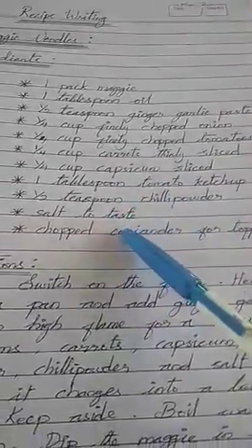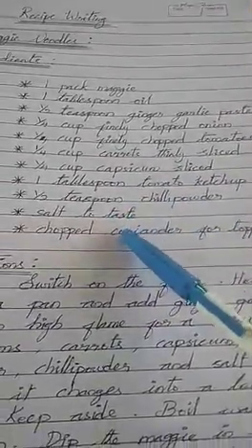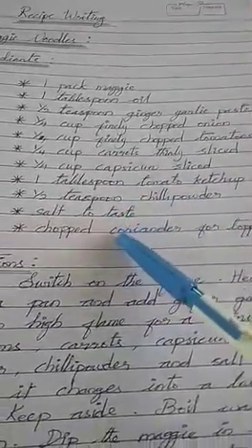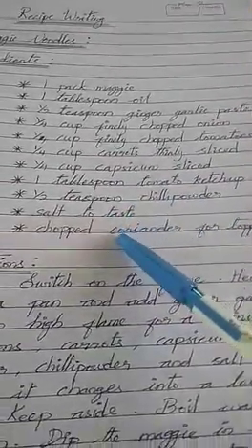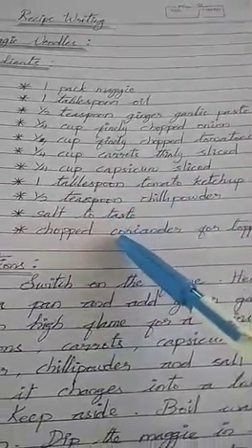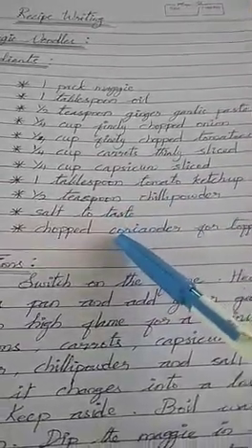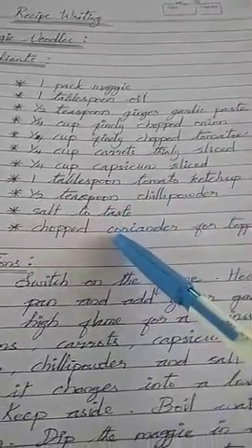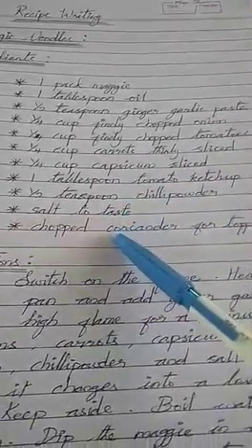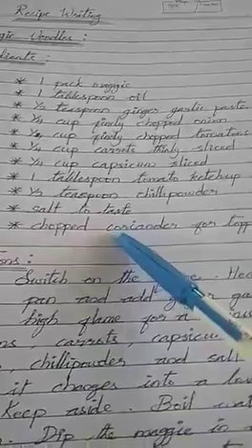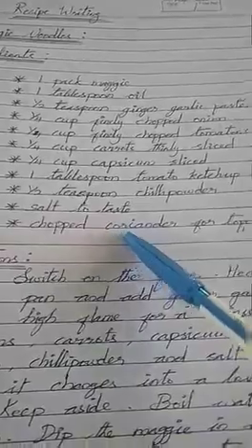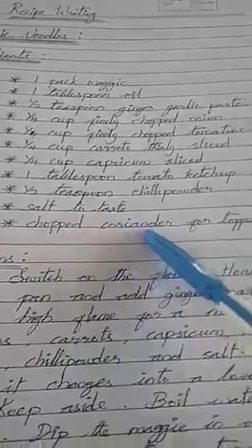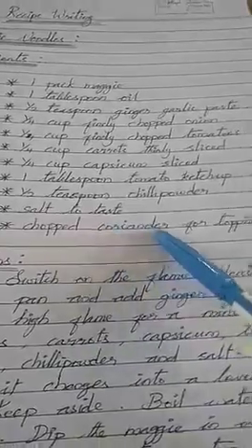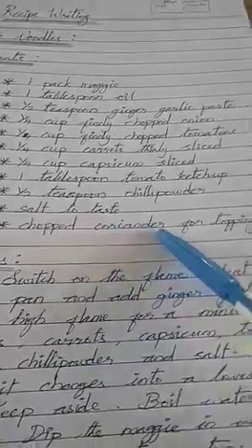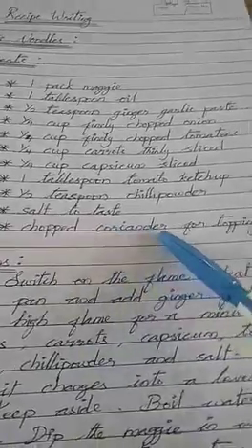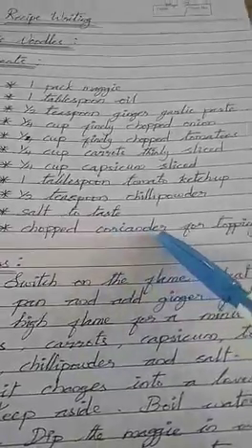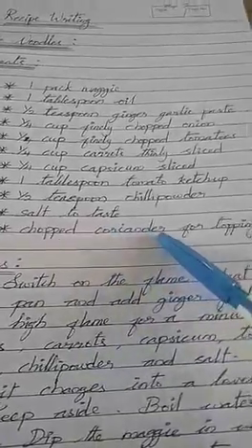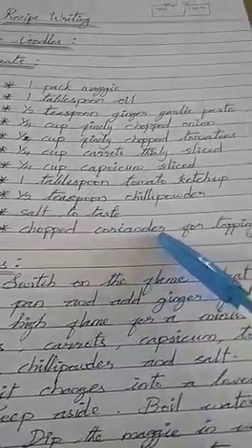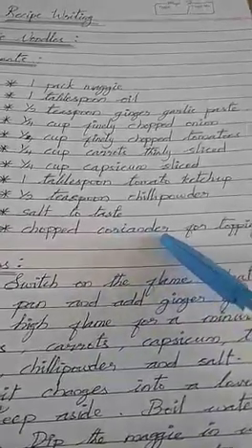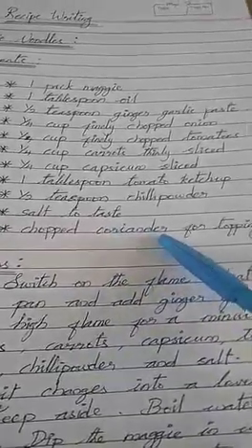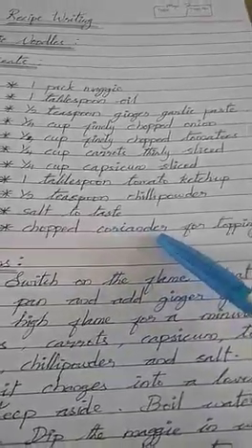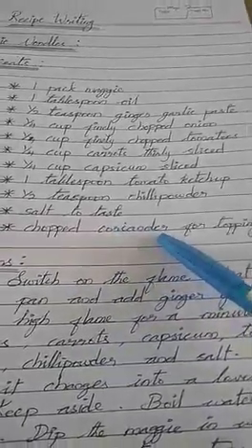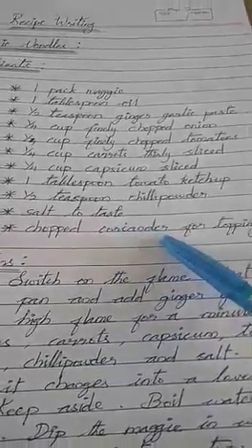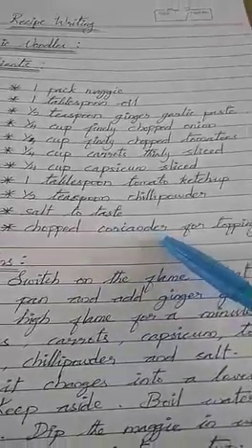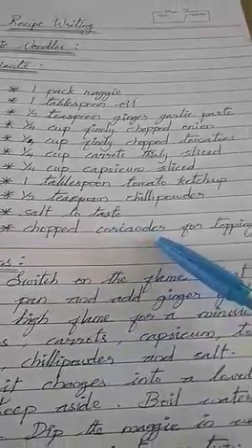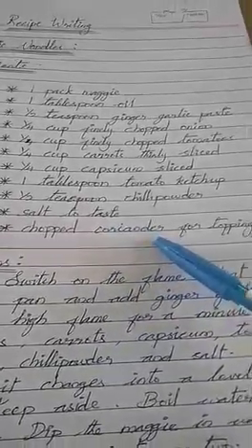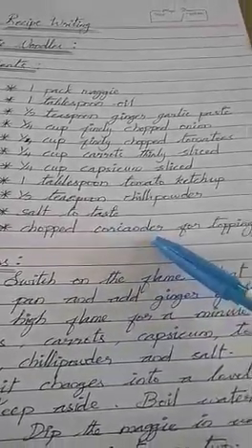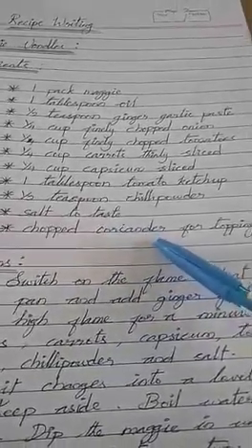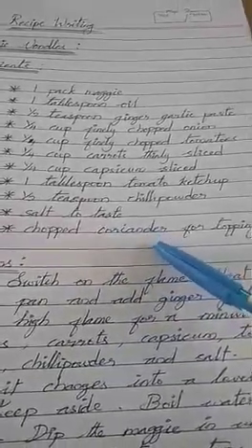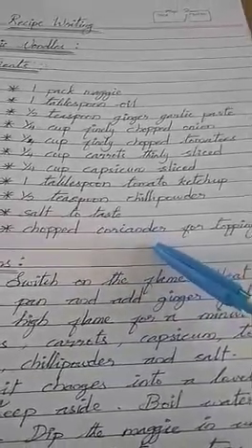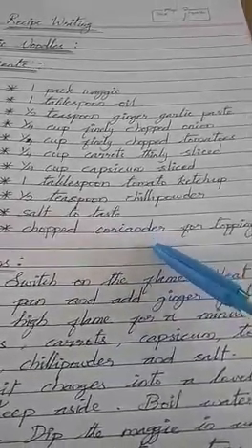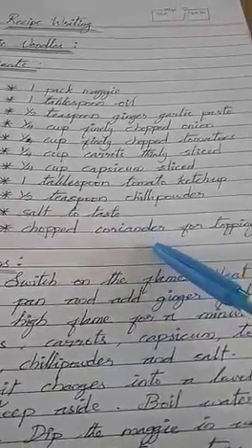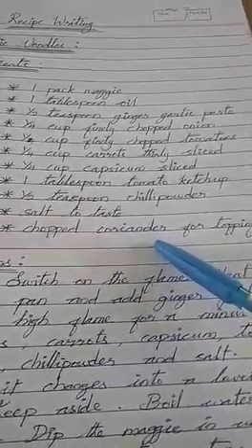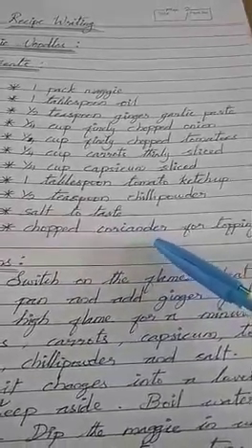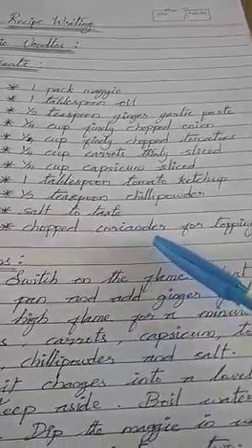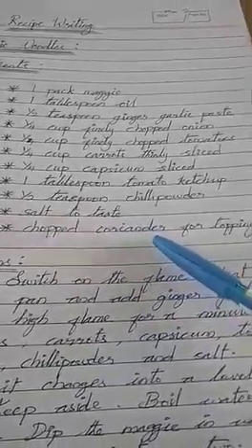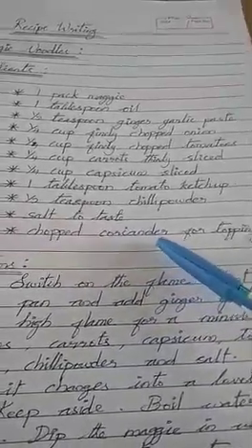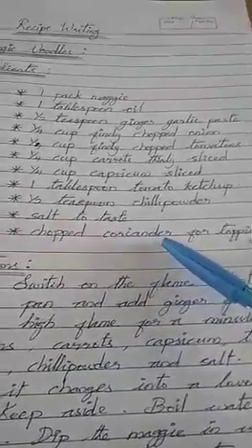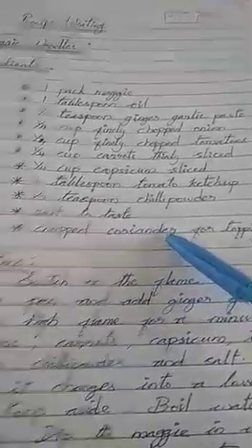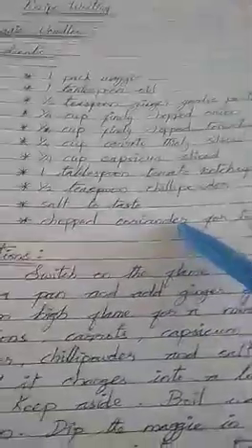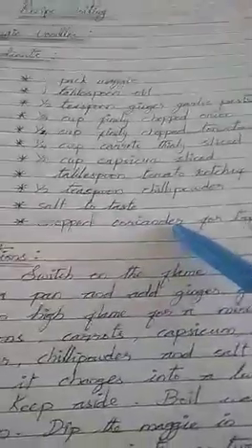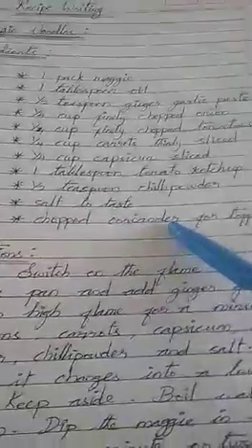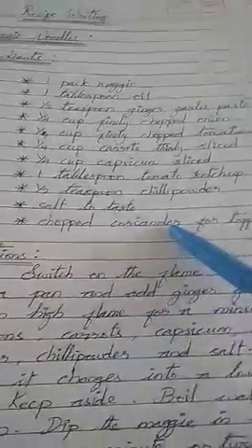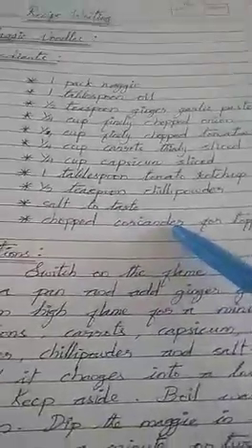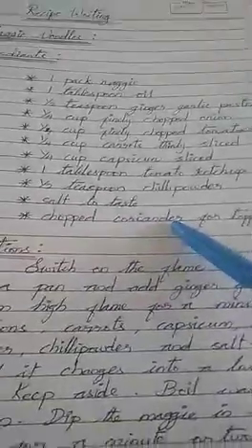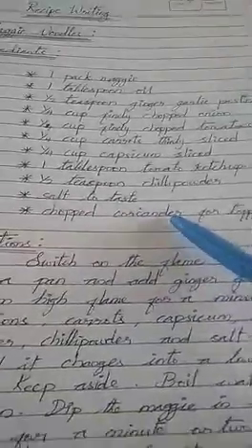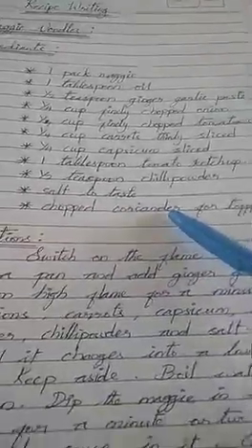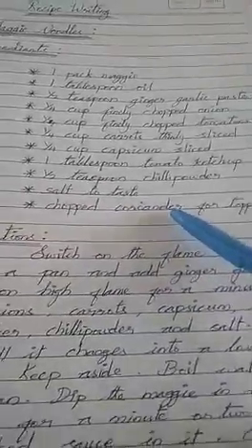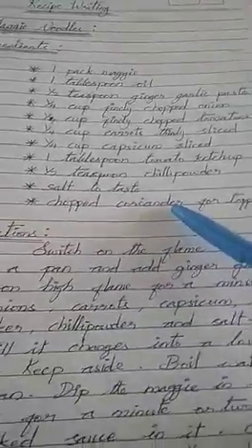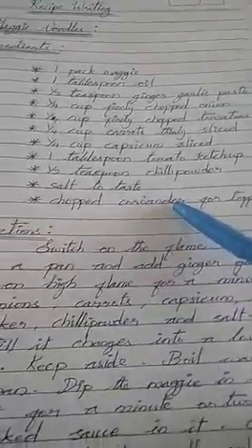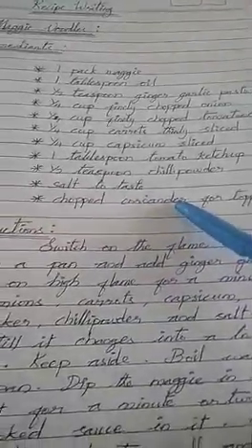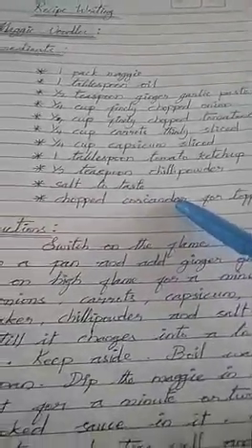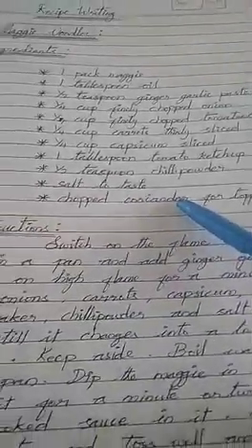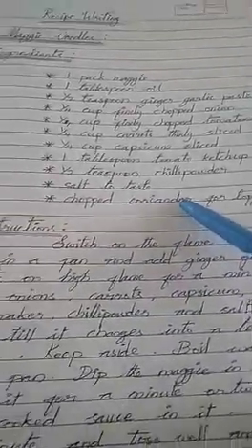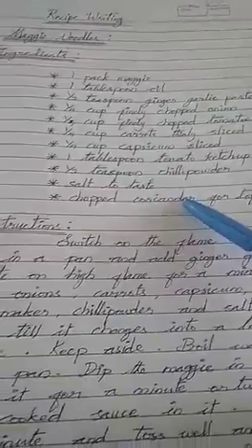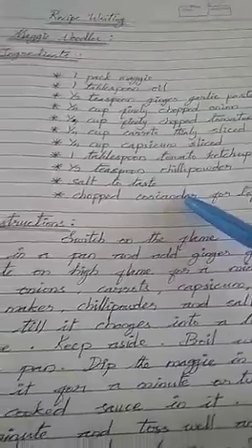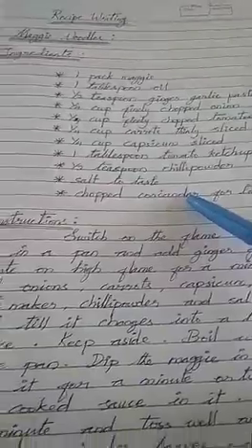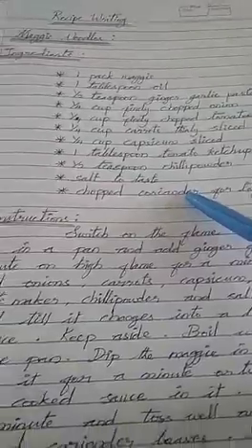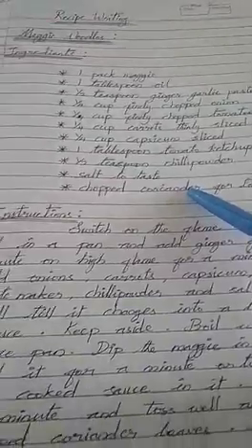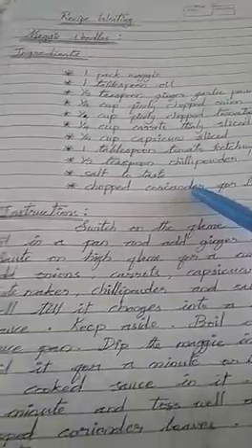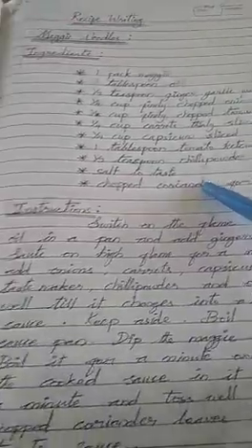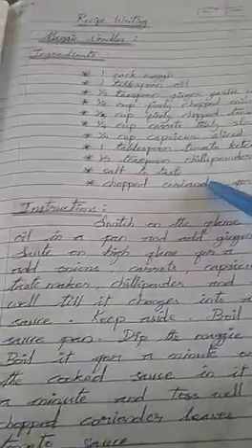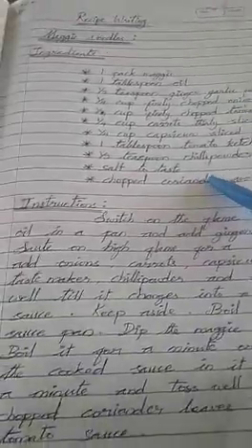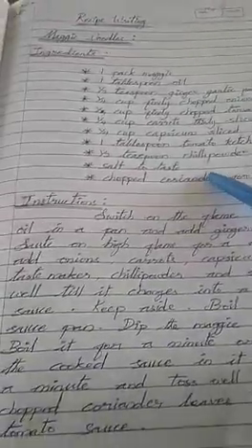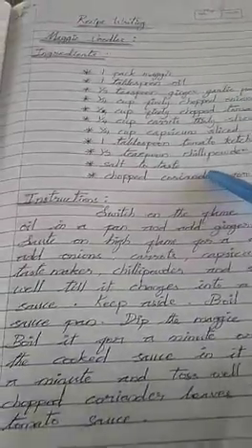Next, coriander leaf — in Tamil, we call it kothamalli. That leaf is kothamalli in Tamil.